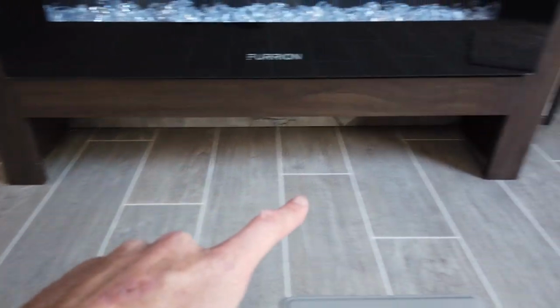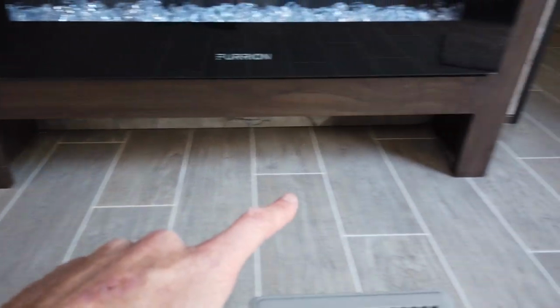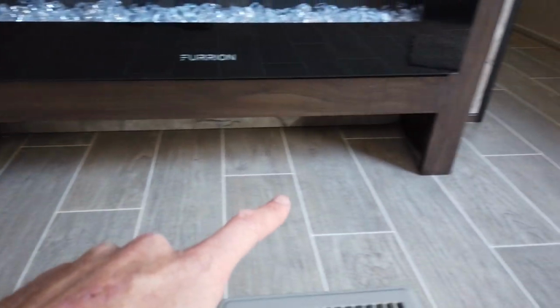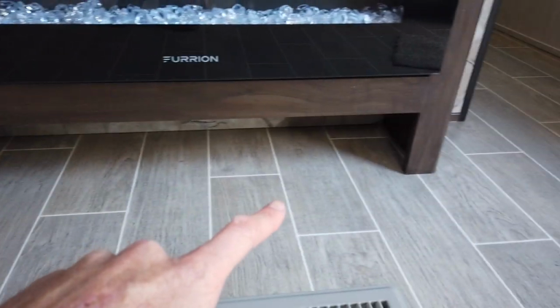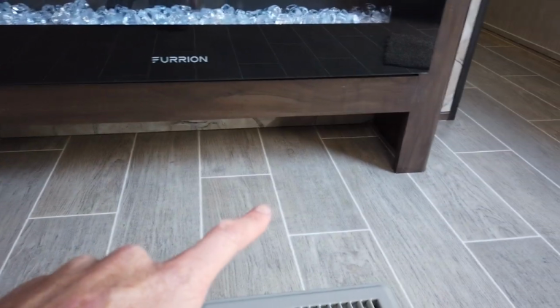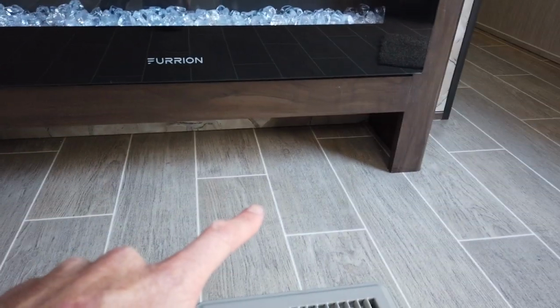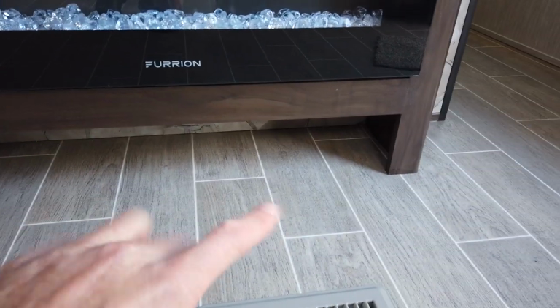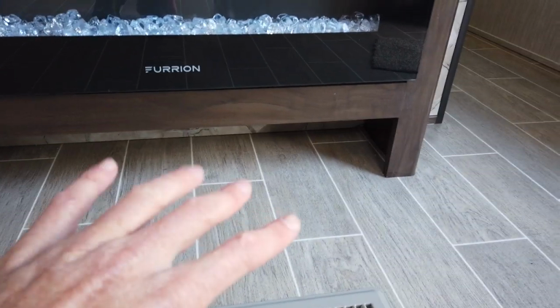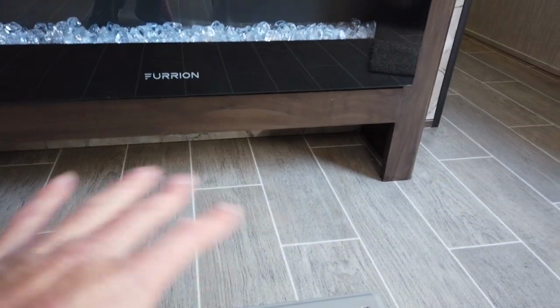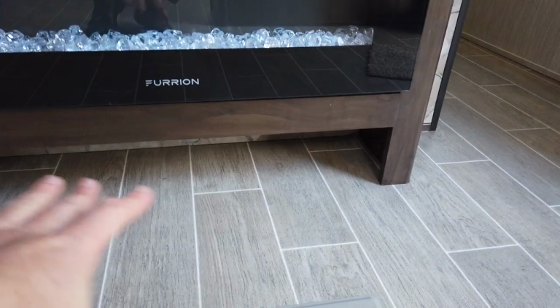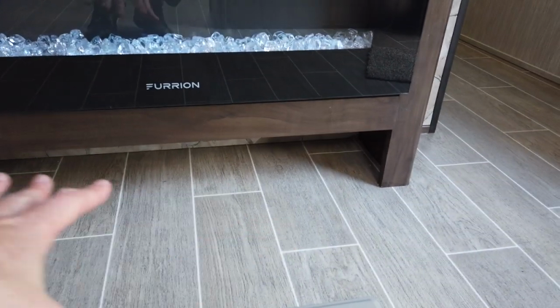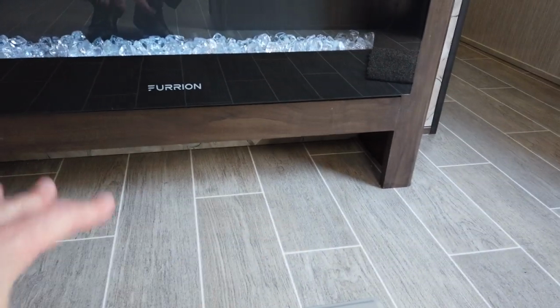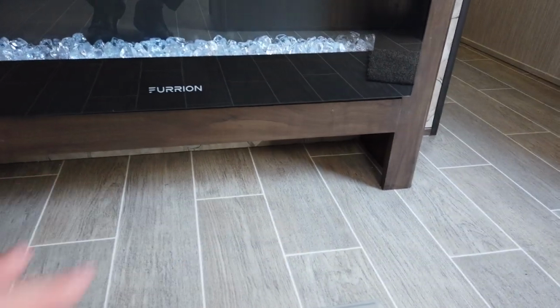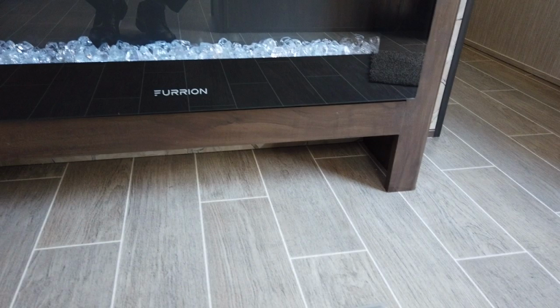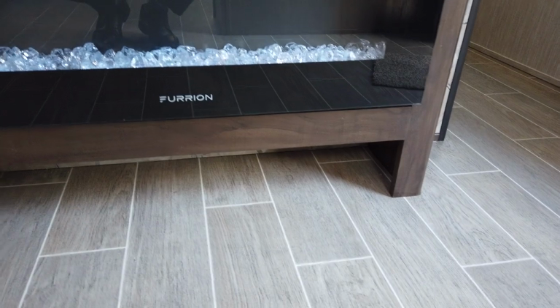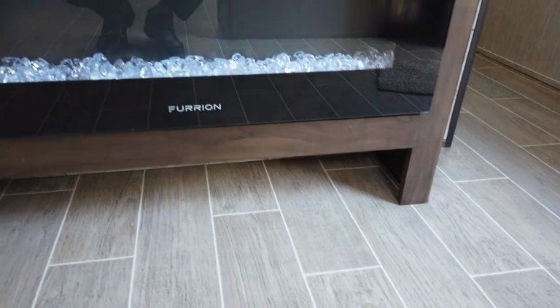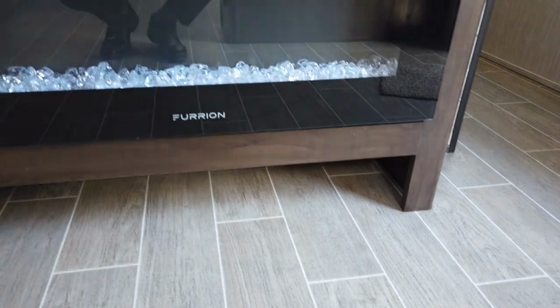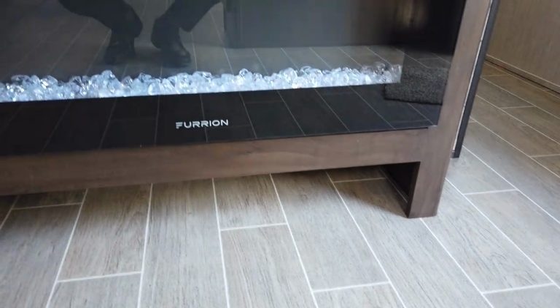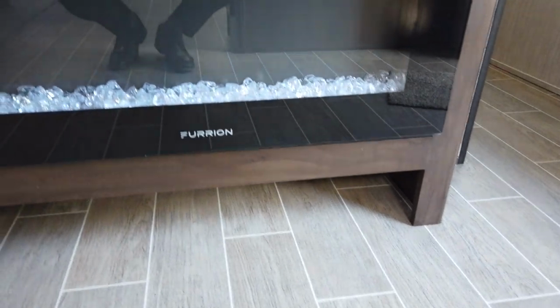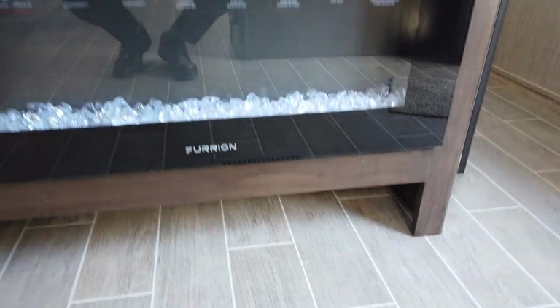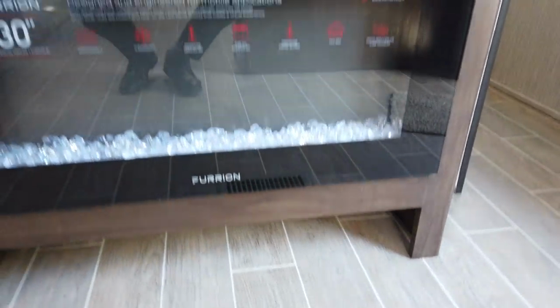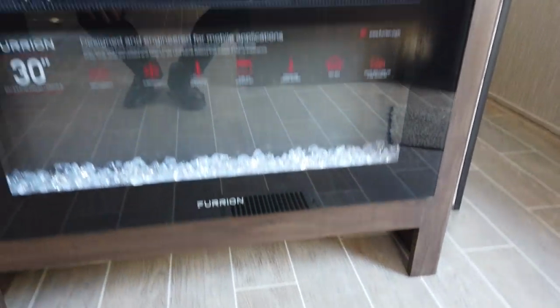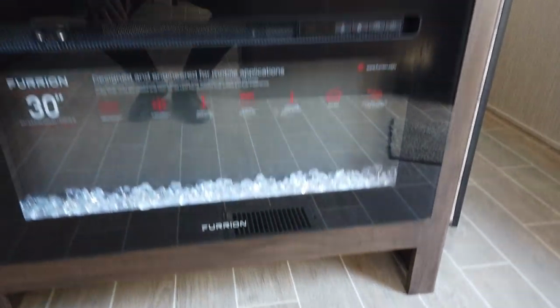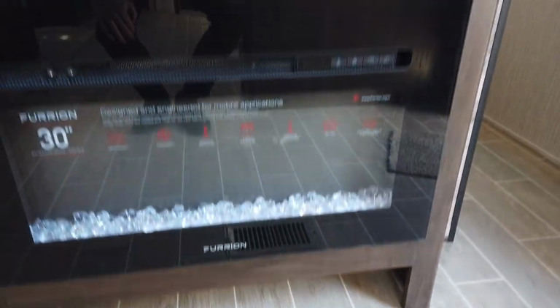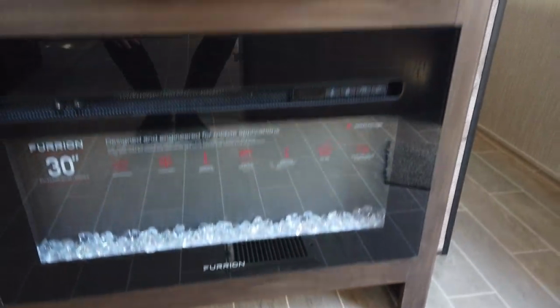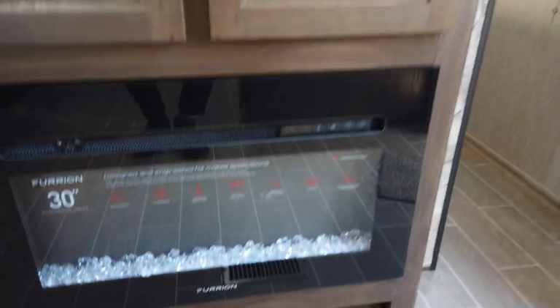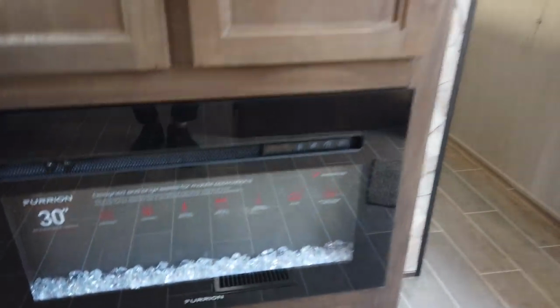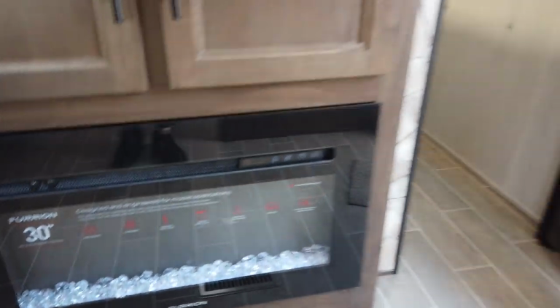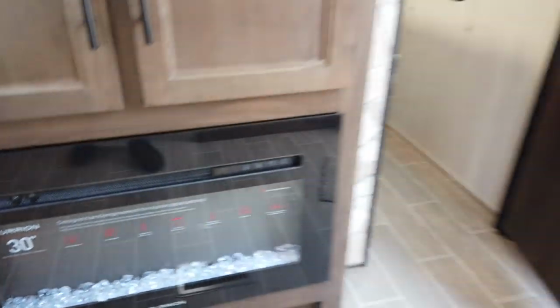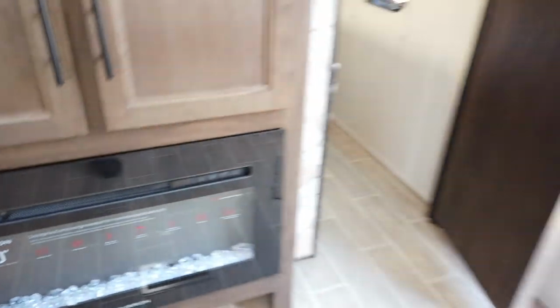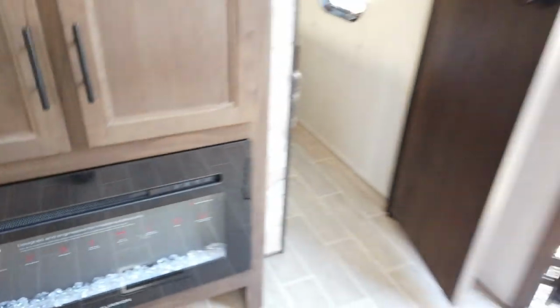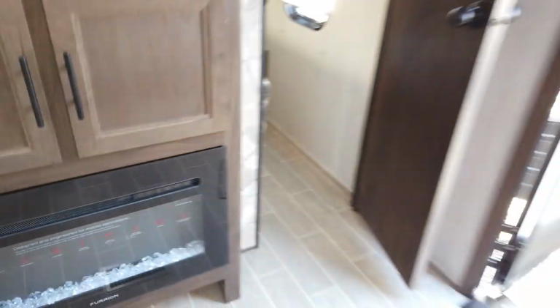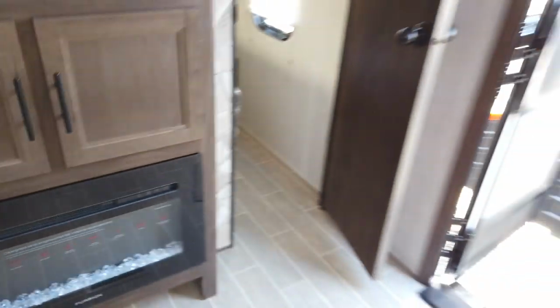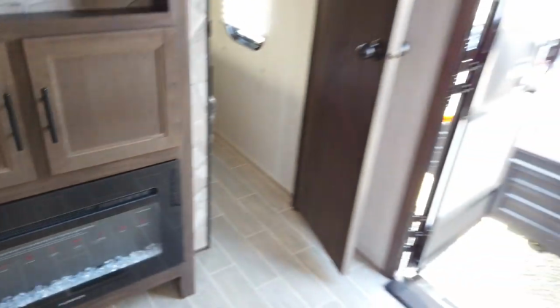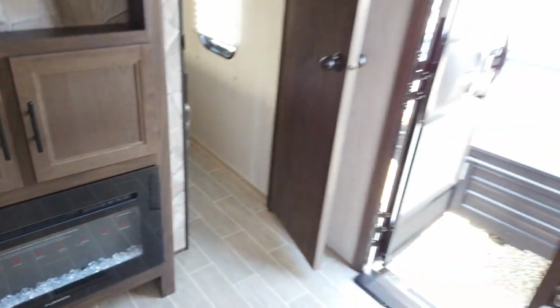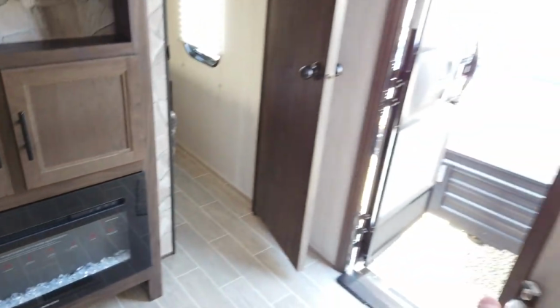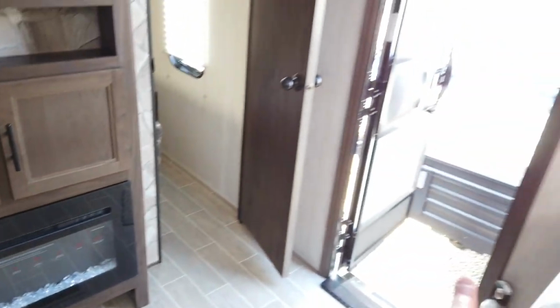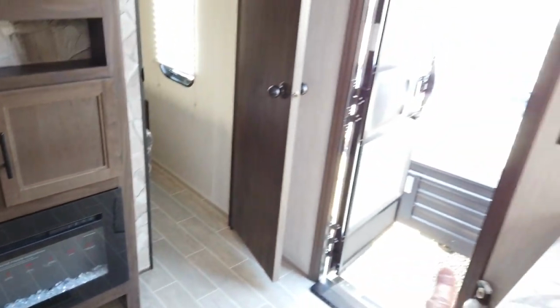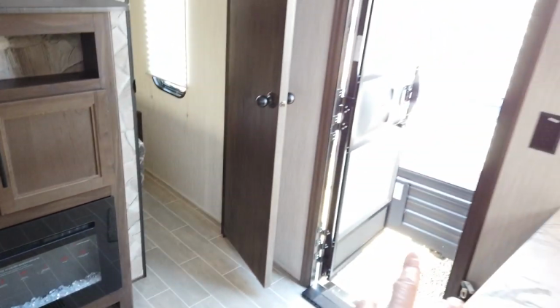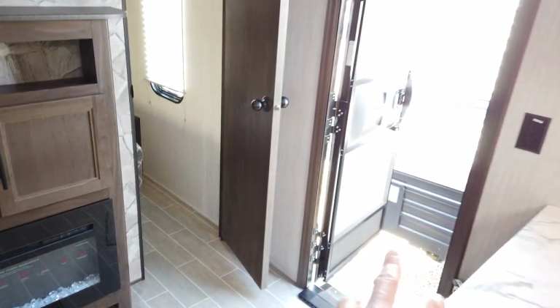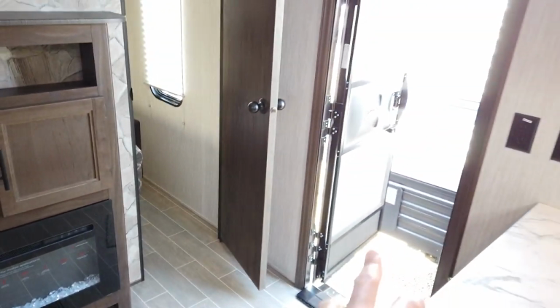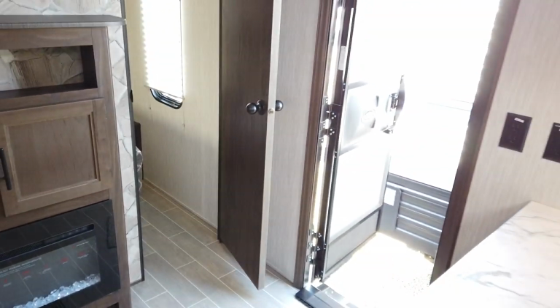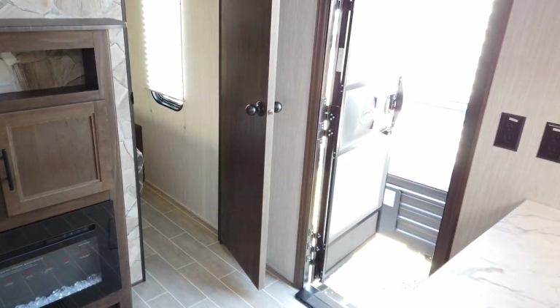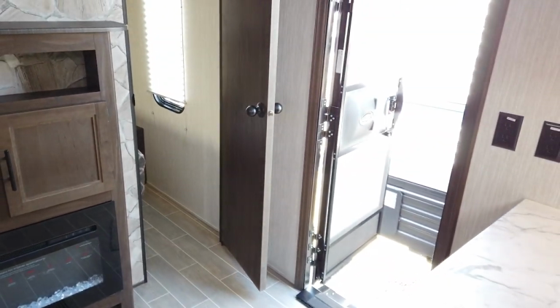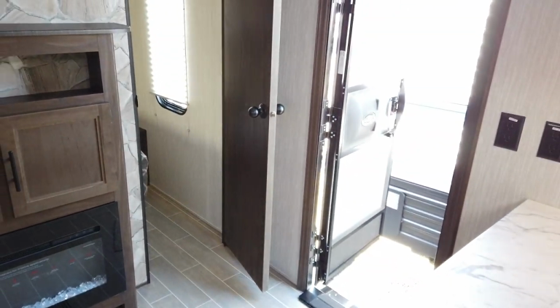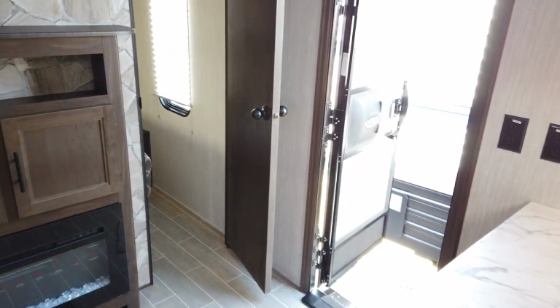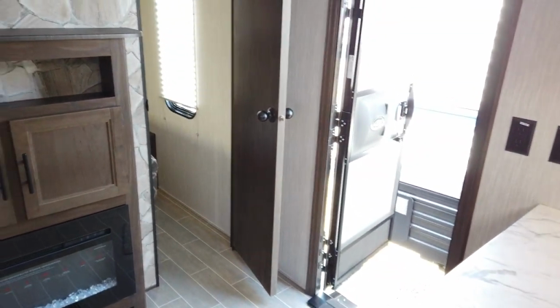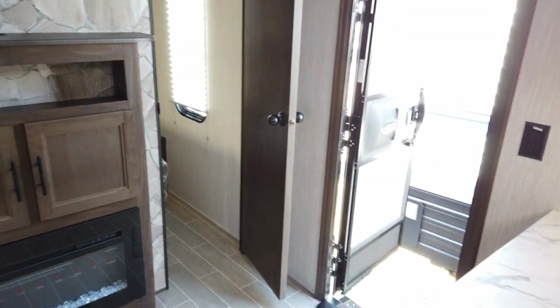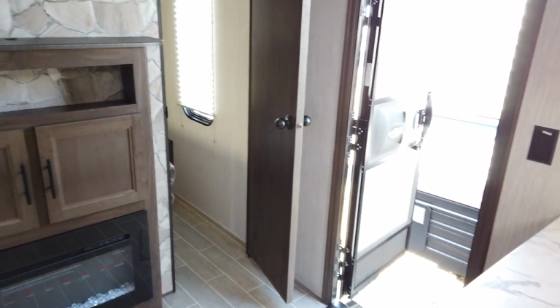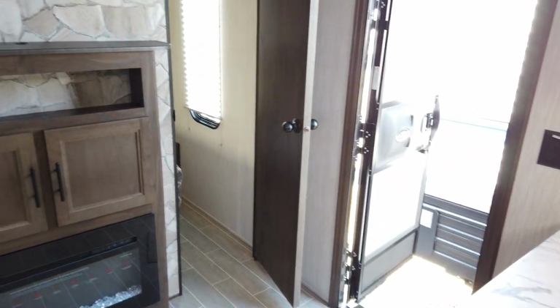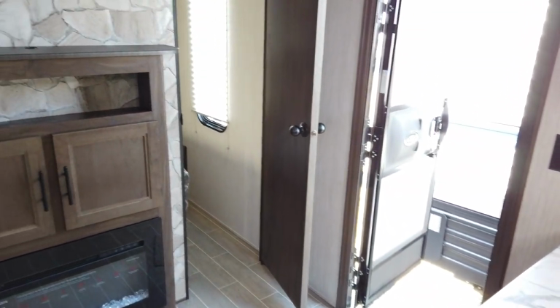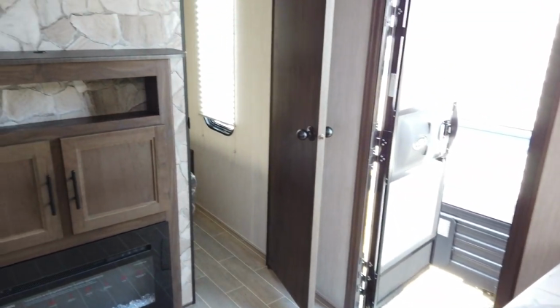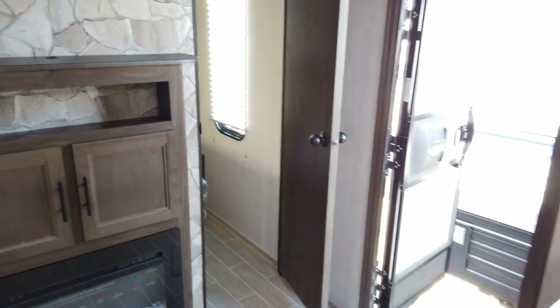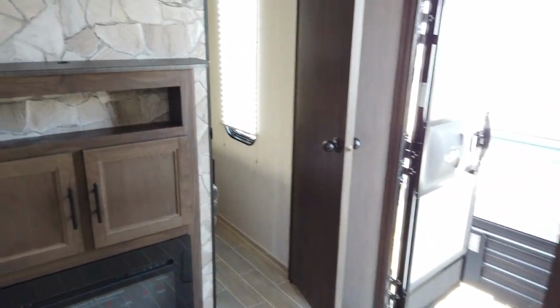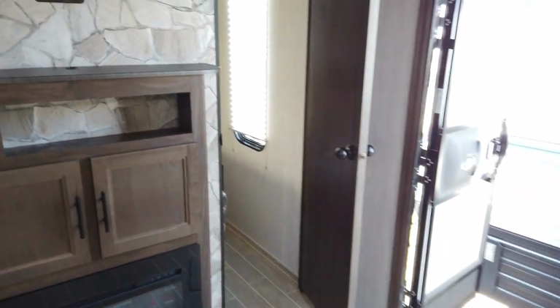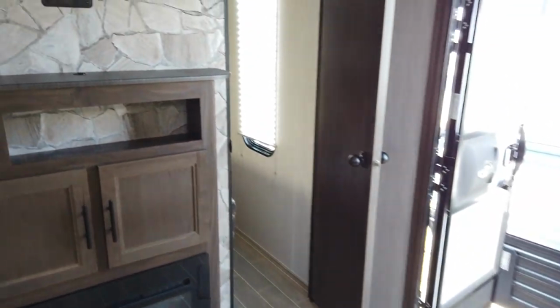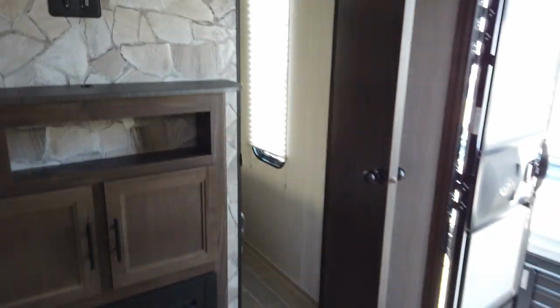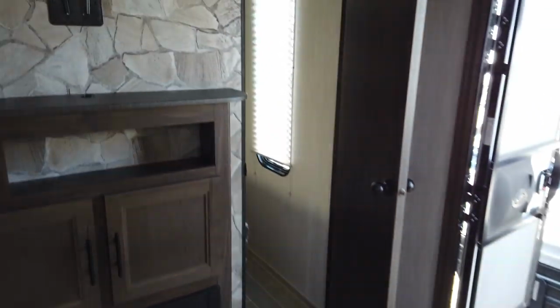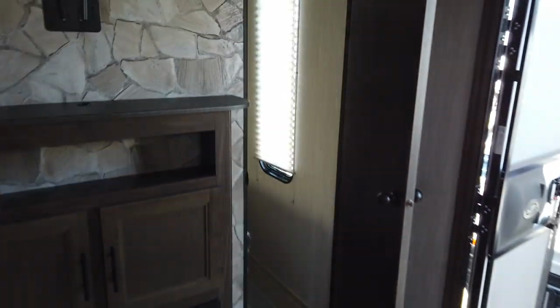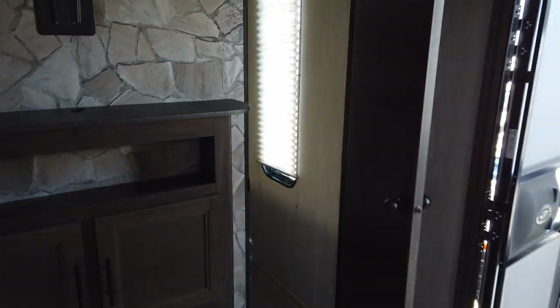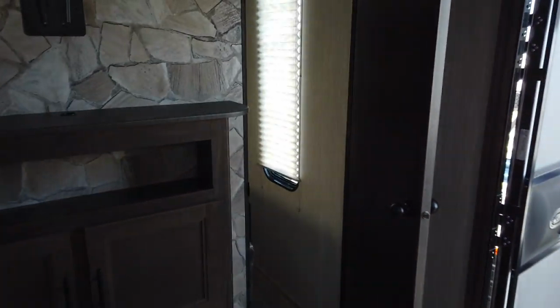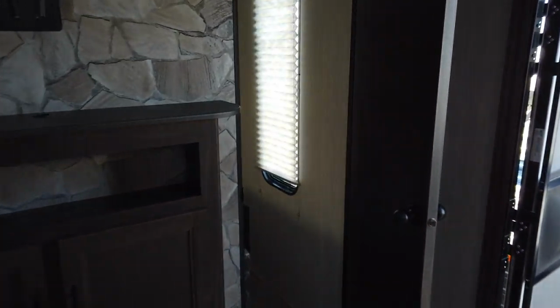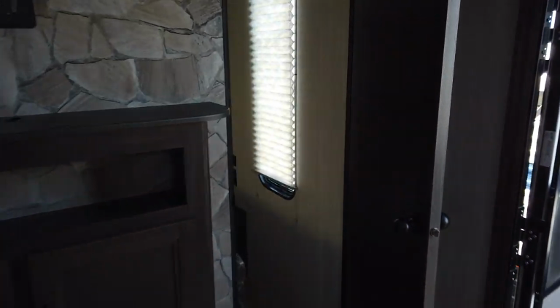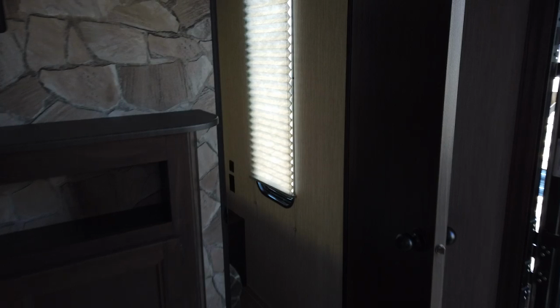There's a 30-inch fireplace, and I love this space down here where you can kick off your shoes and tuck them away as you walk in the door. Alright, let's head to the master bedroom.